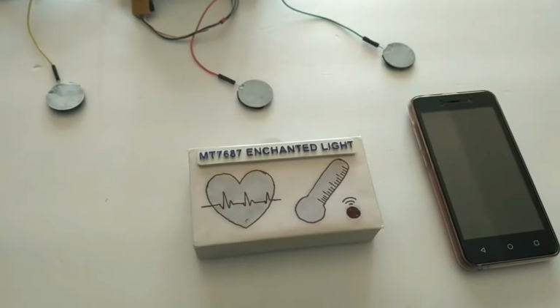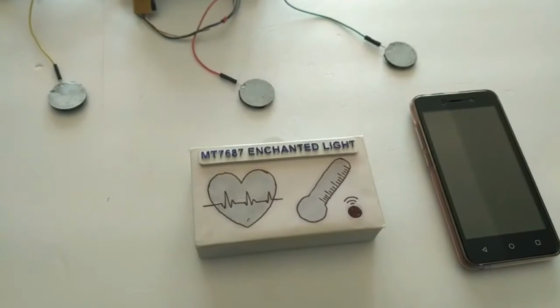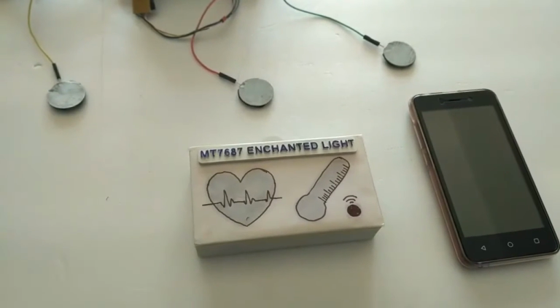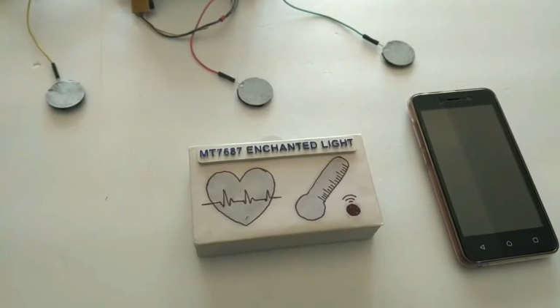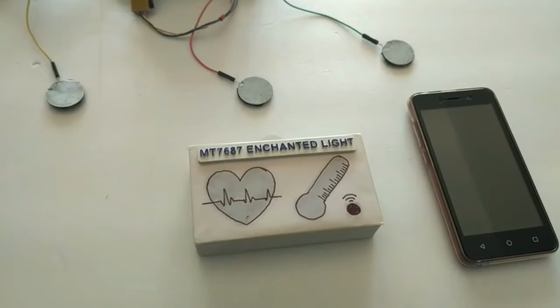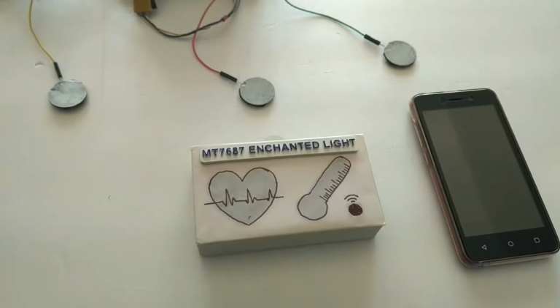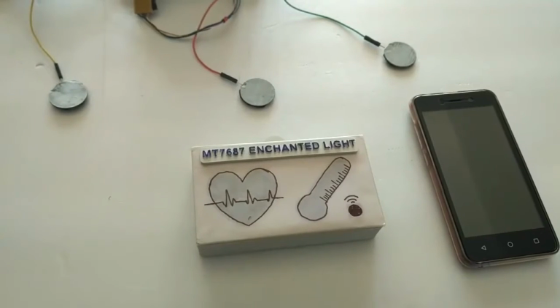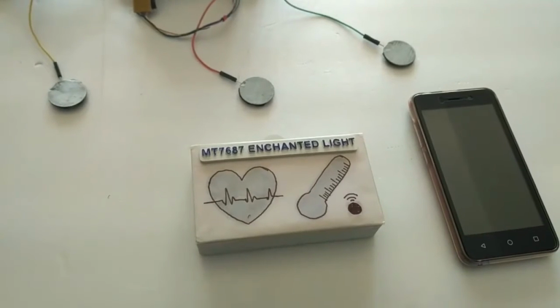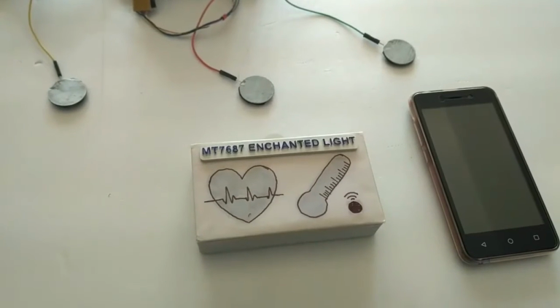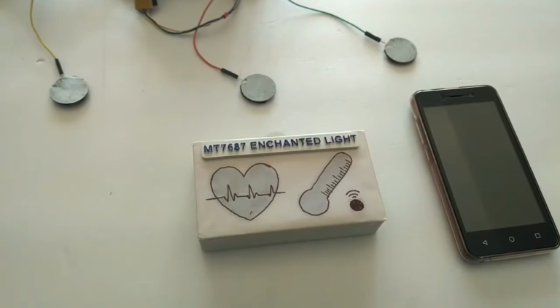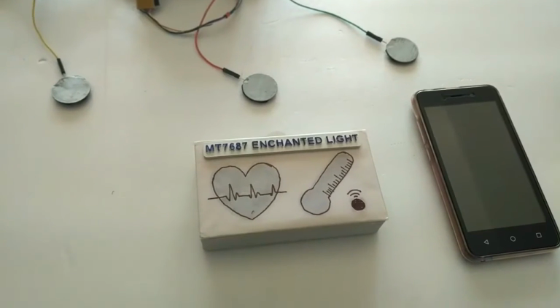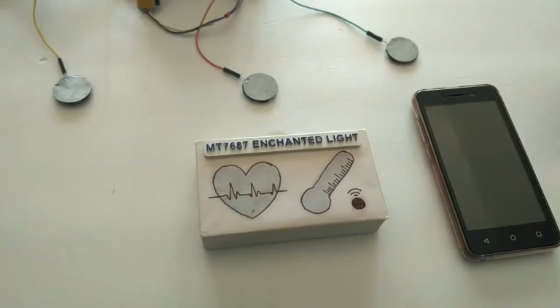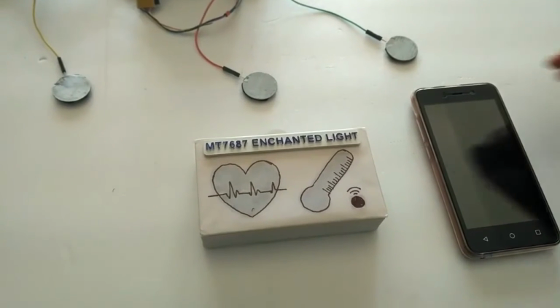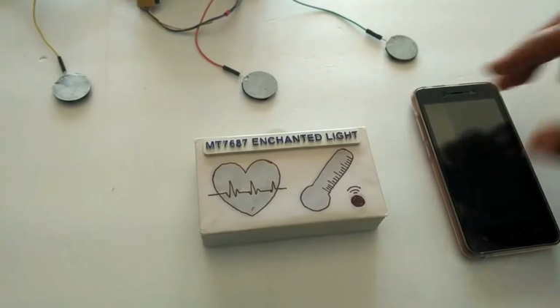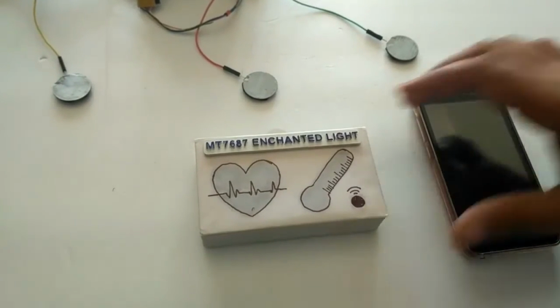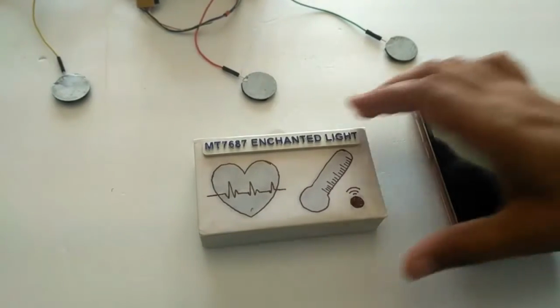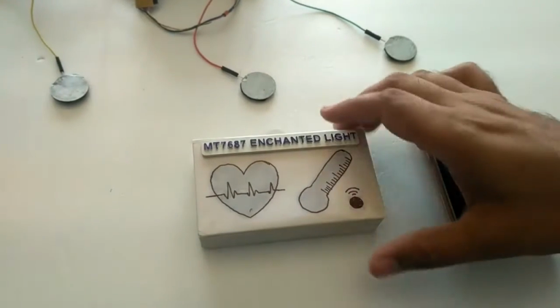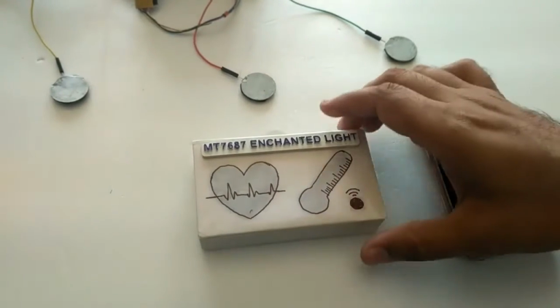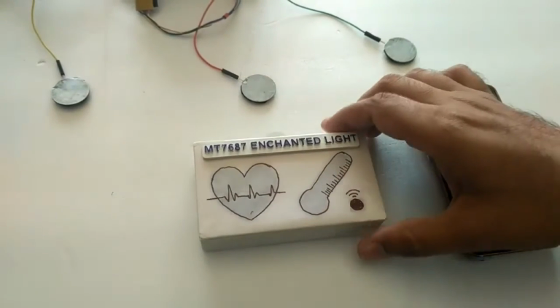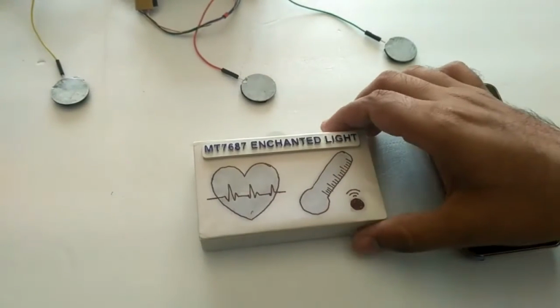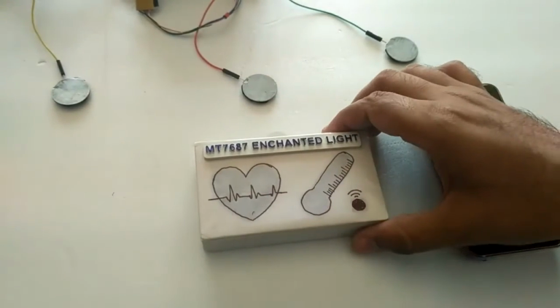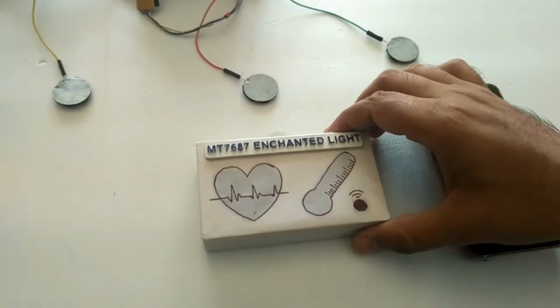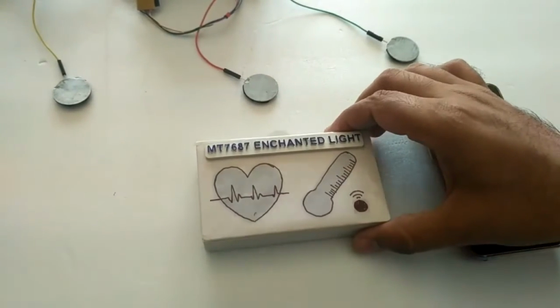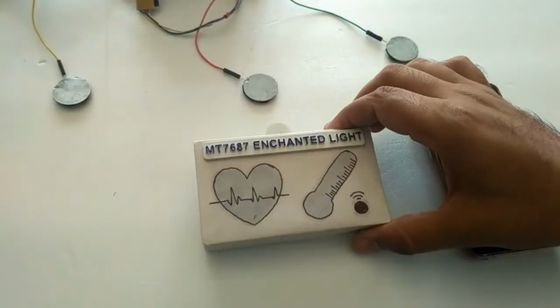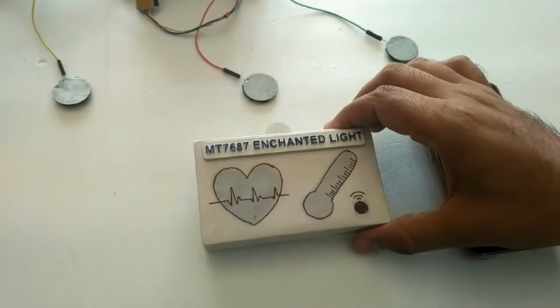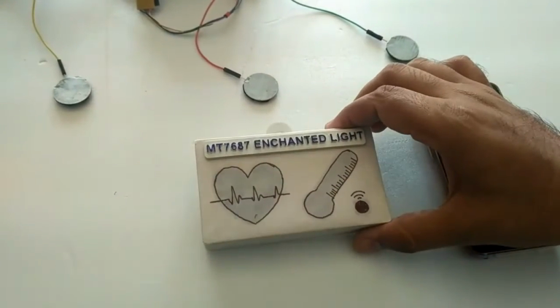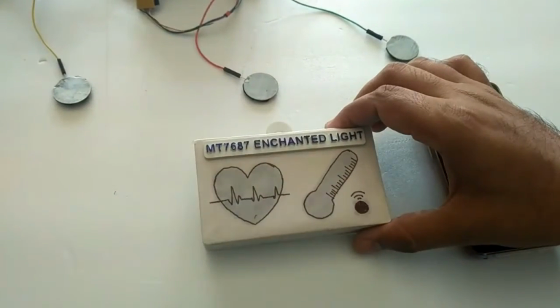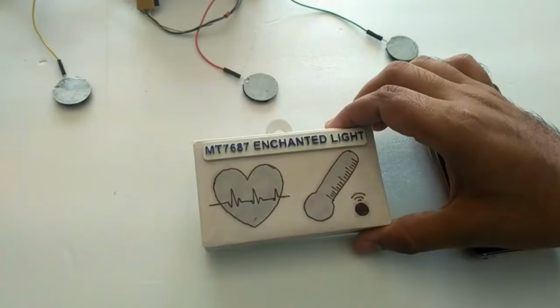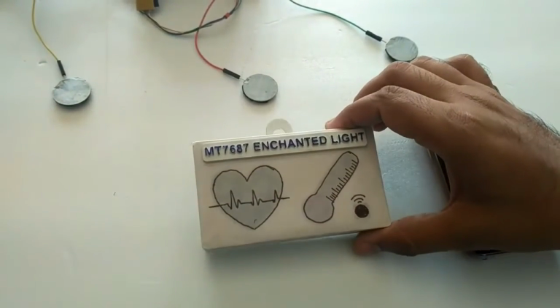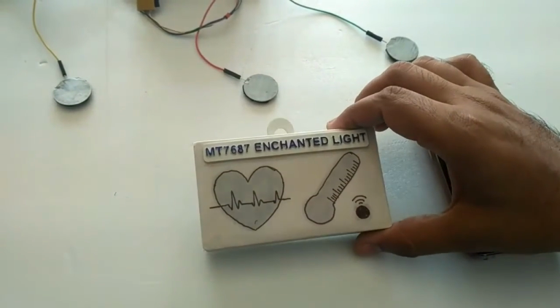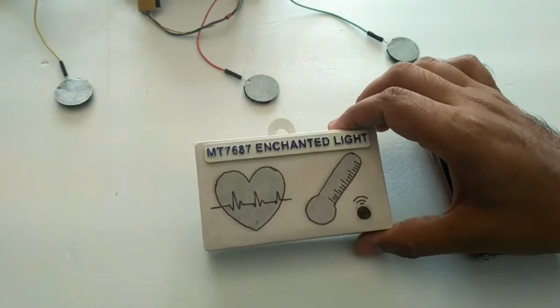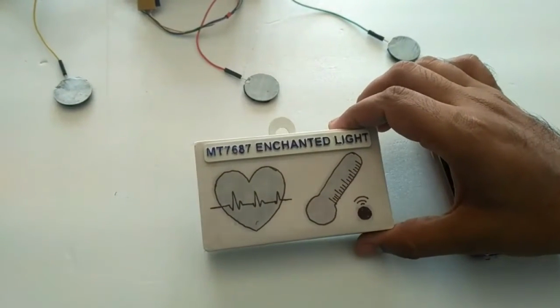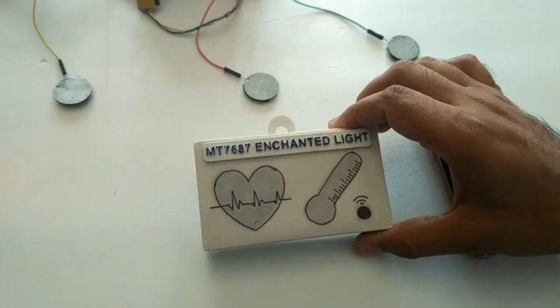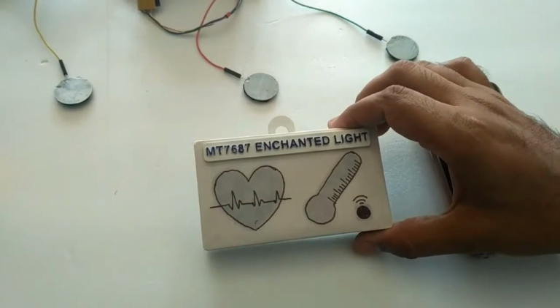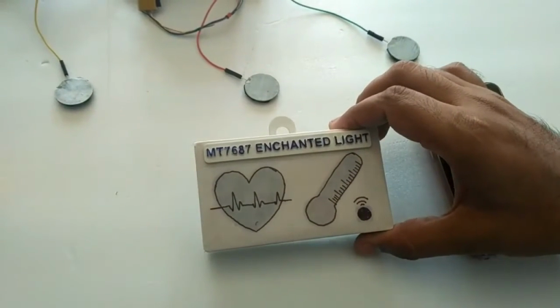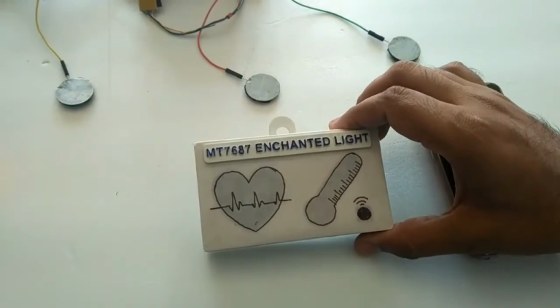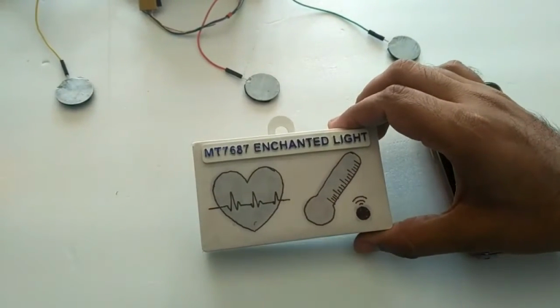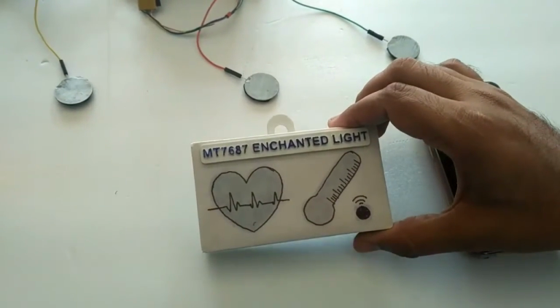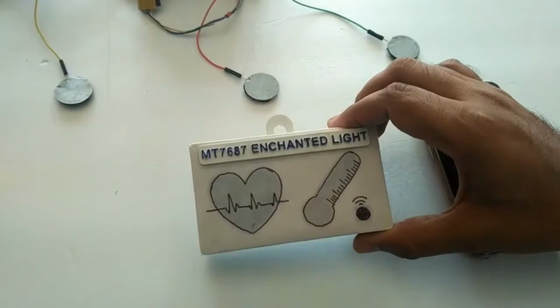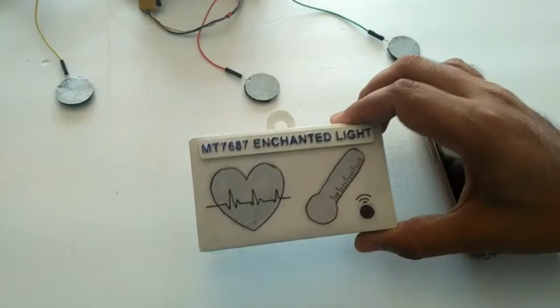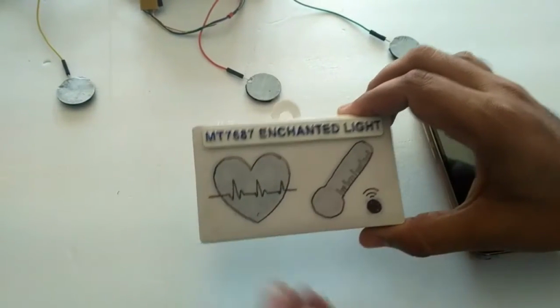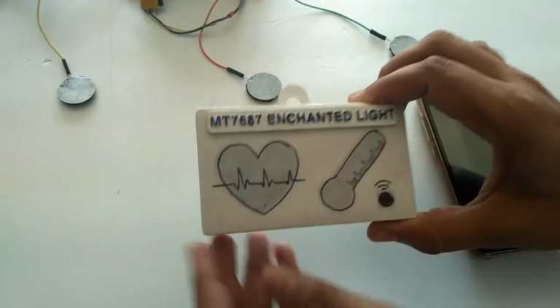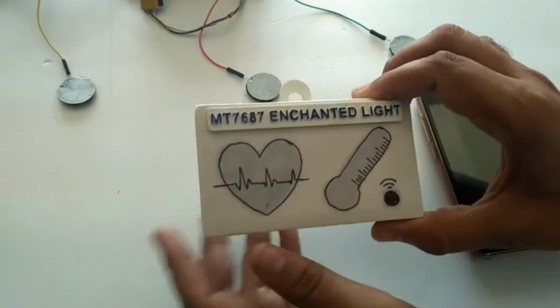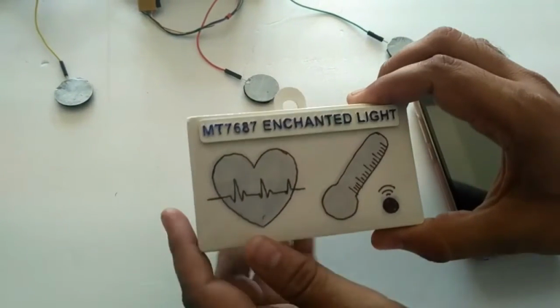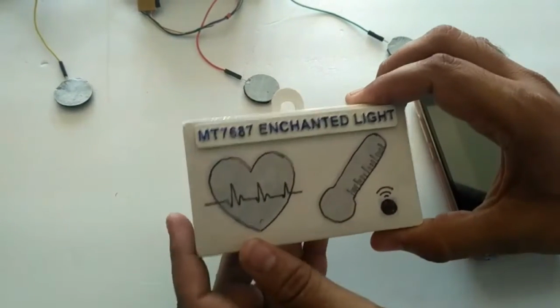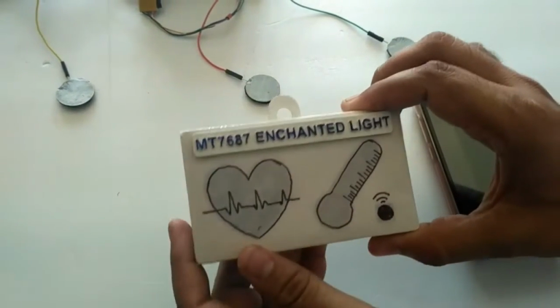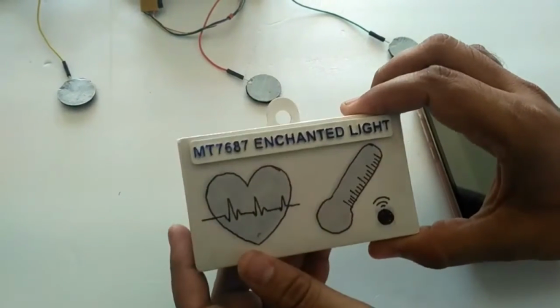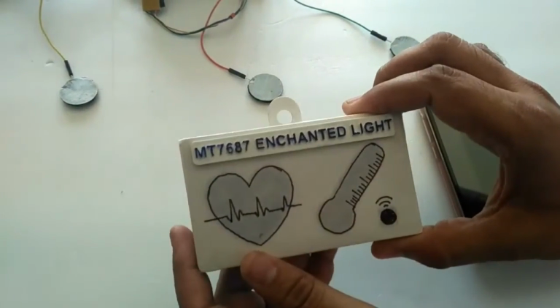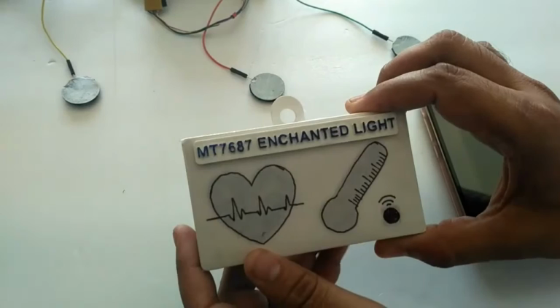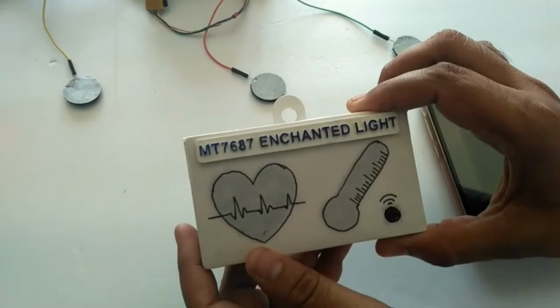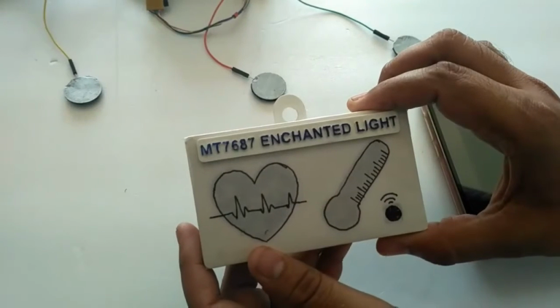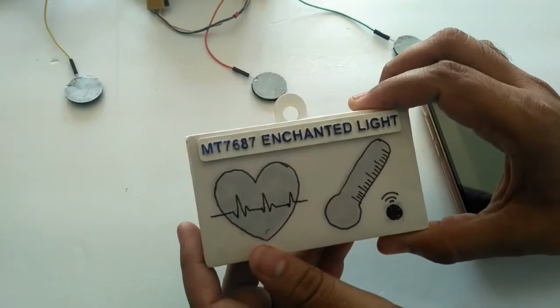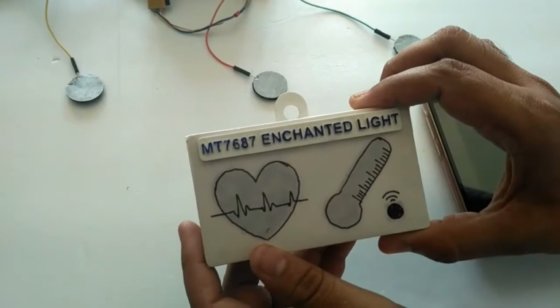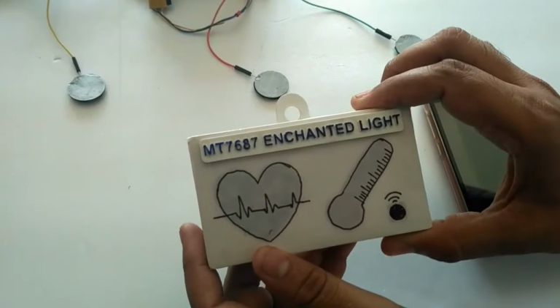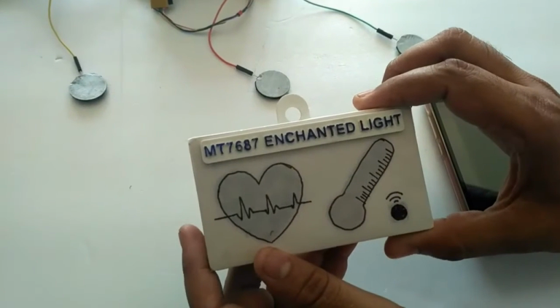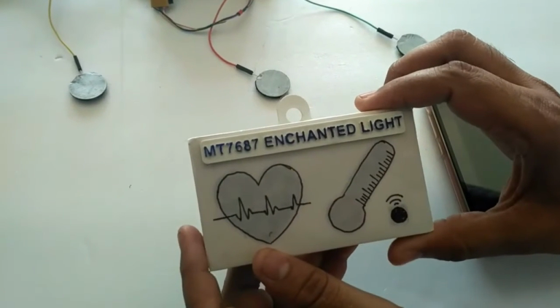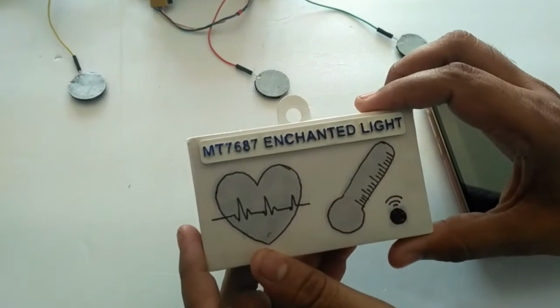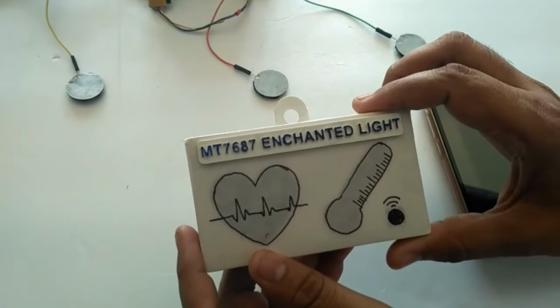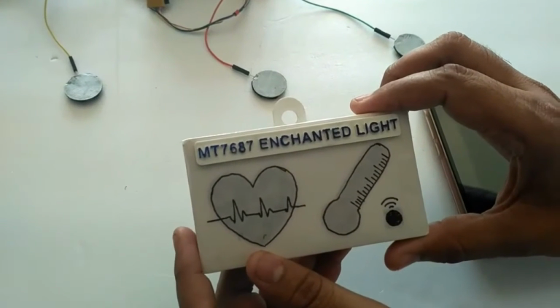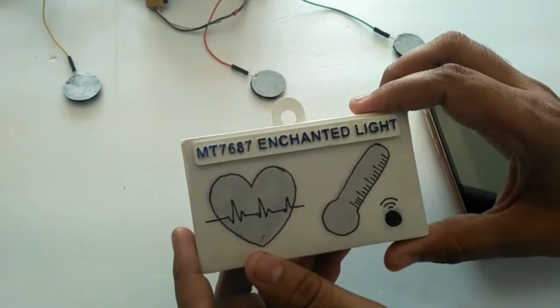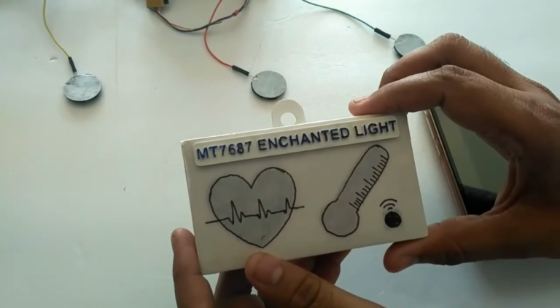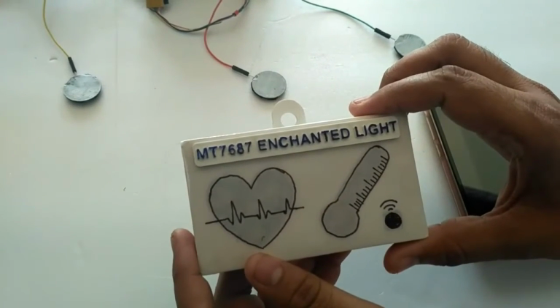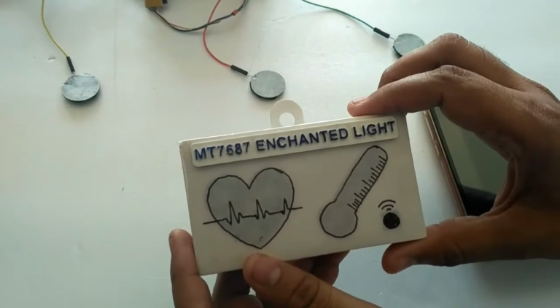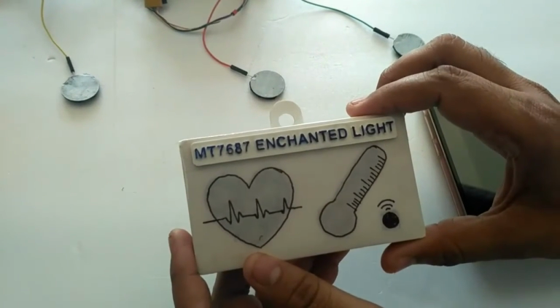Hey guys, IoT Geek is here to demonstrate a cool IoT based project: MT7687 Enchanted Light.